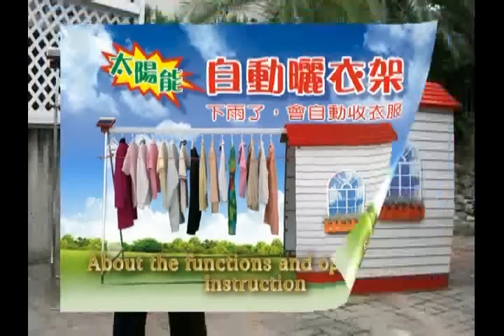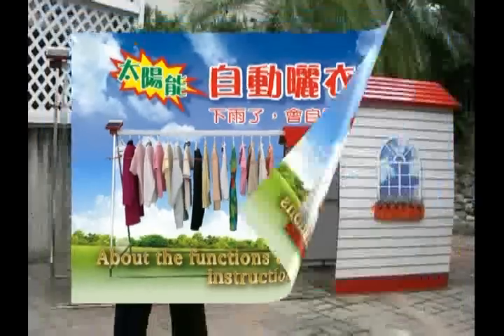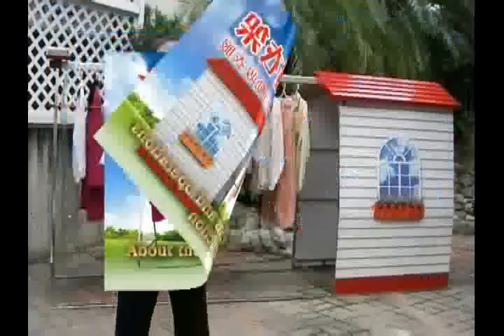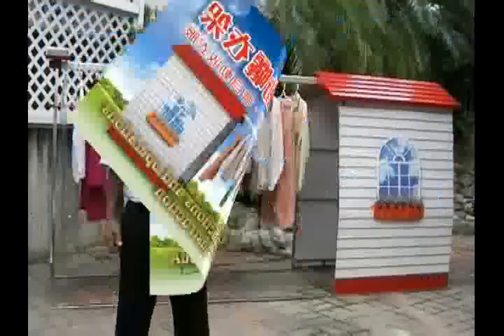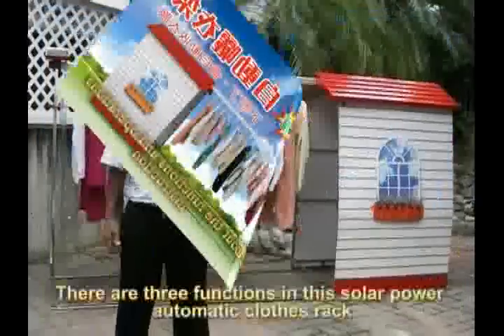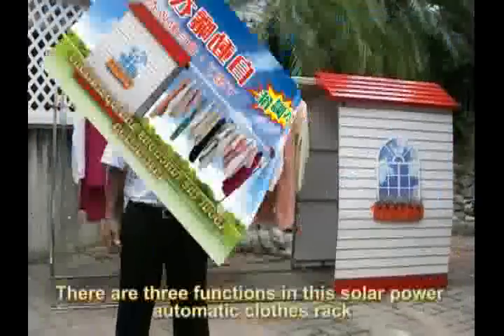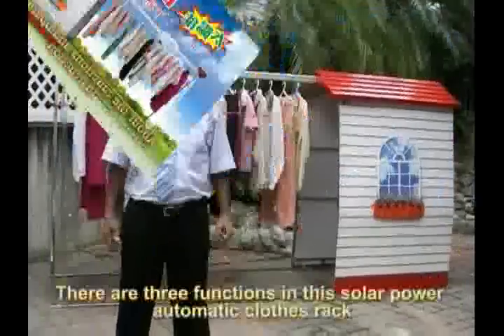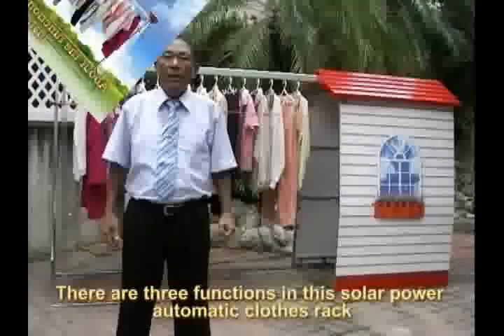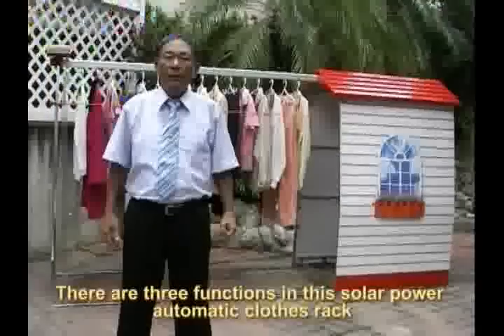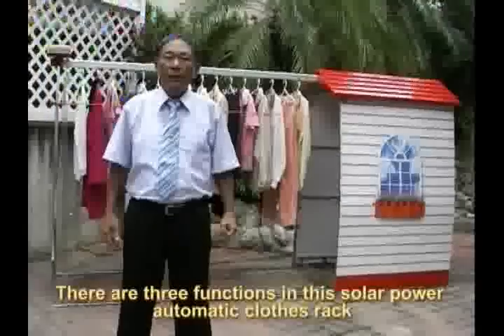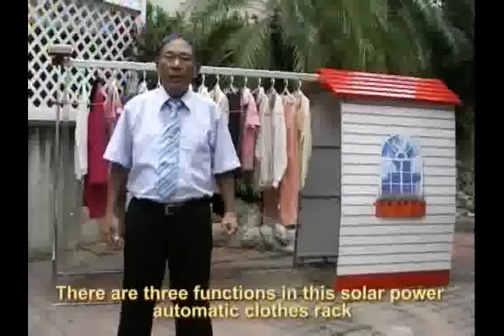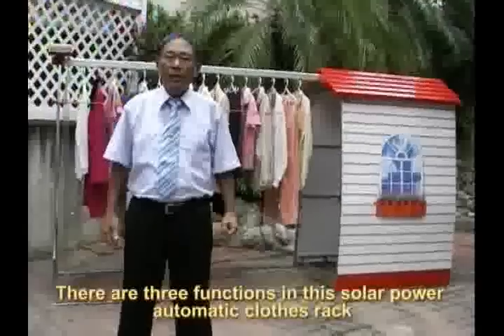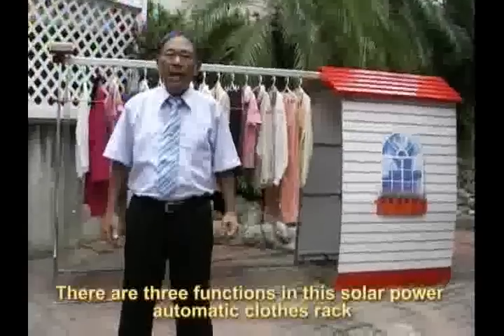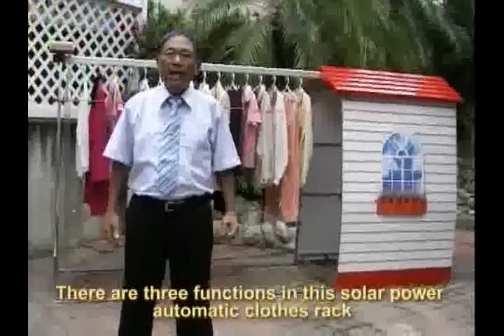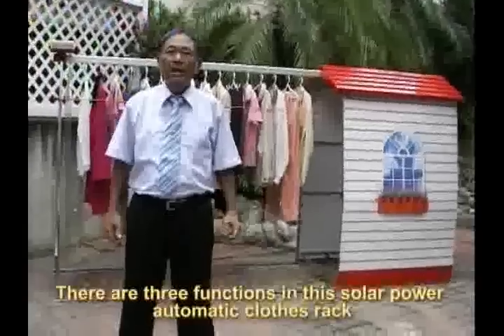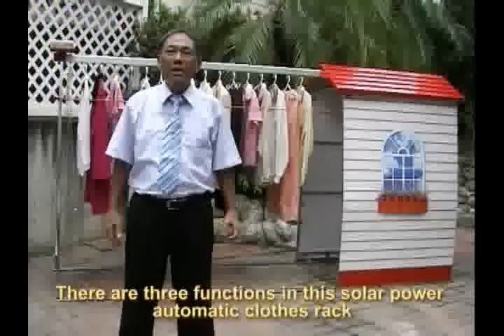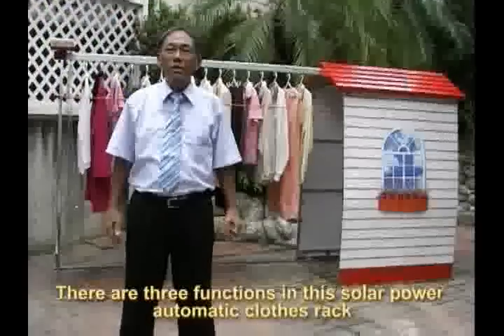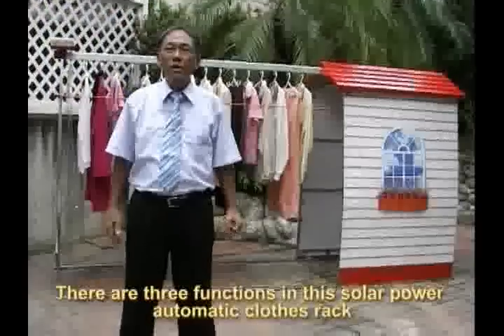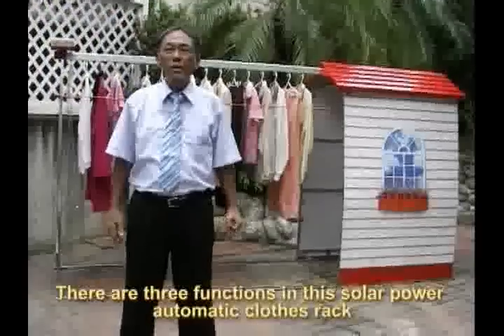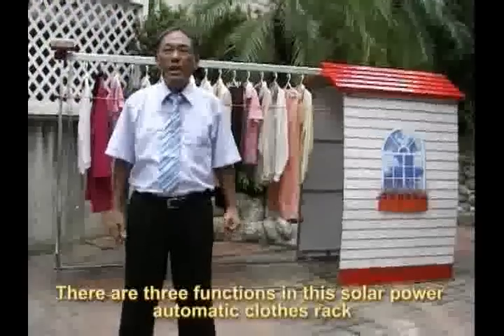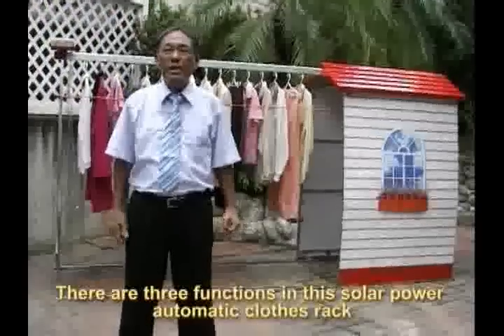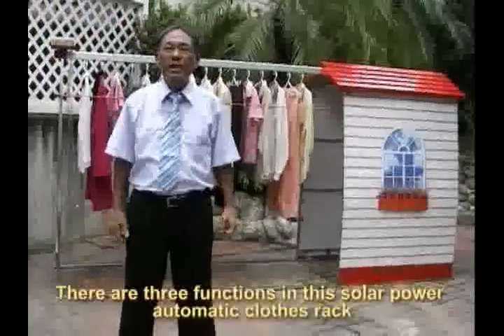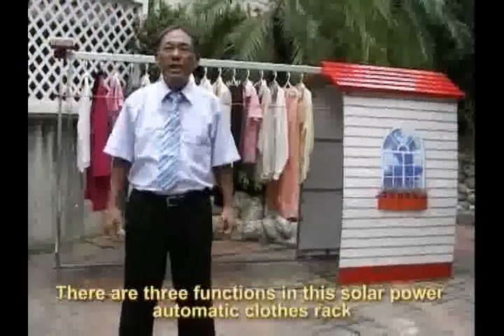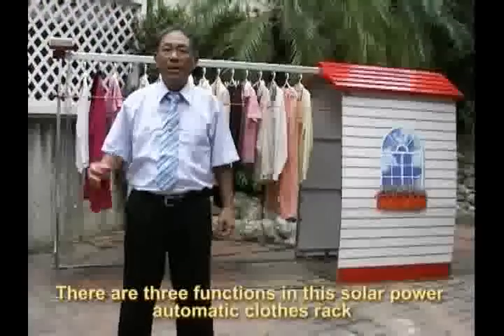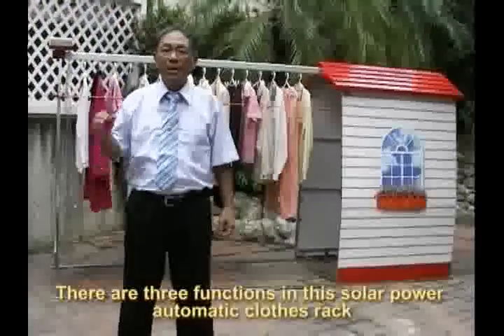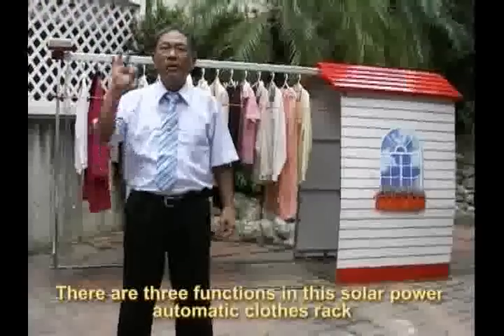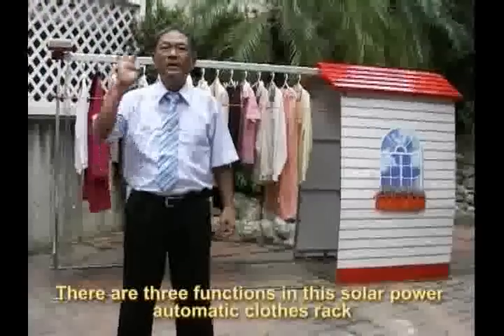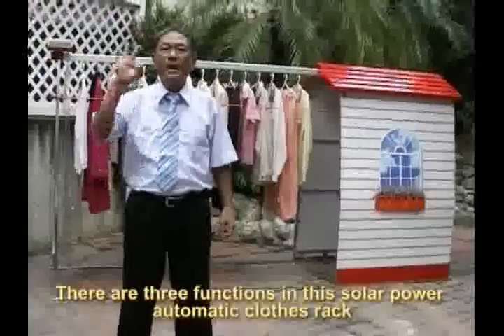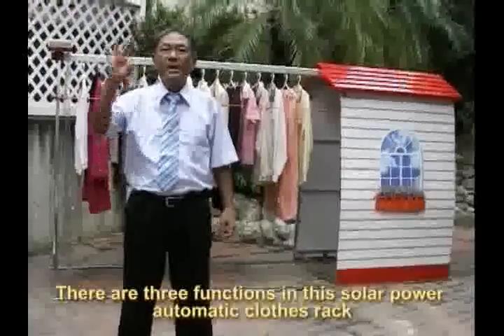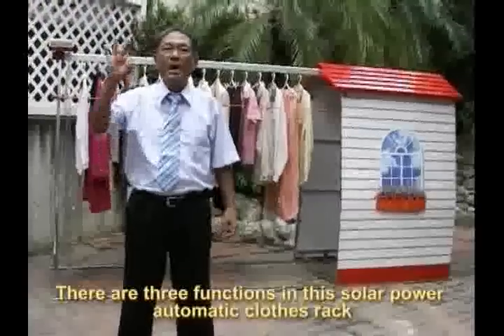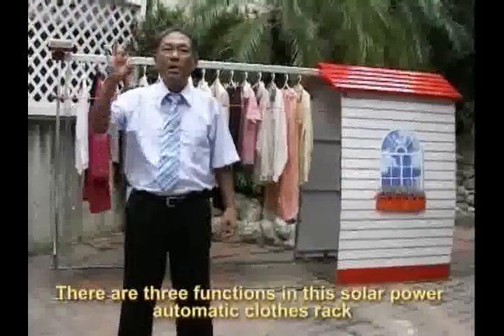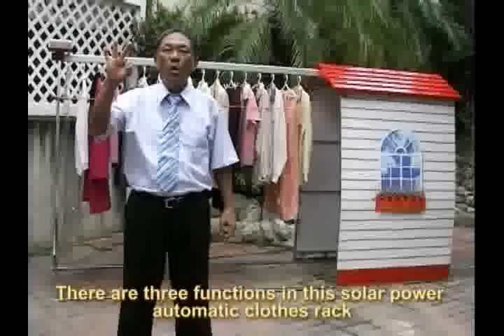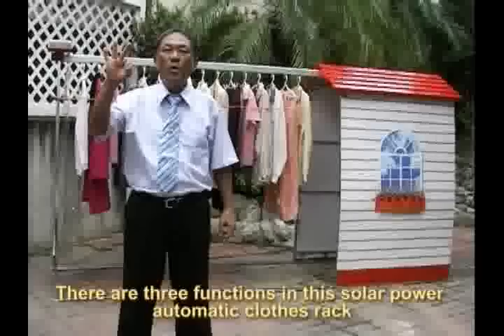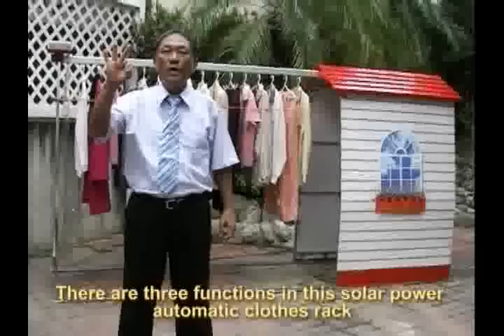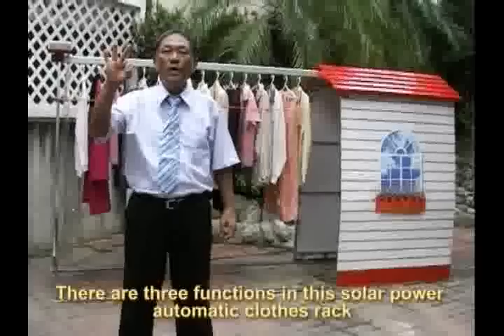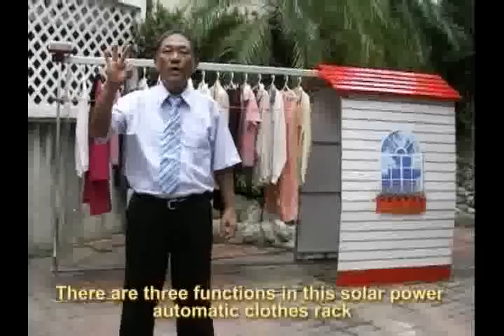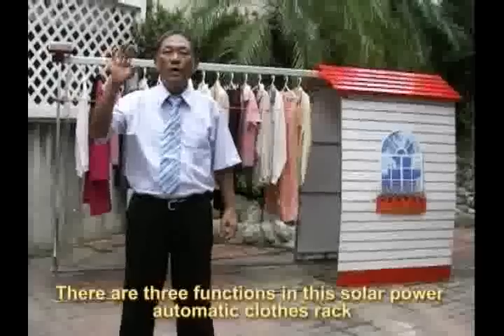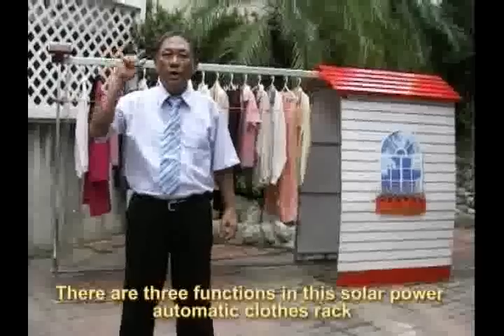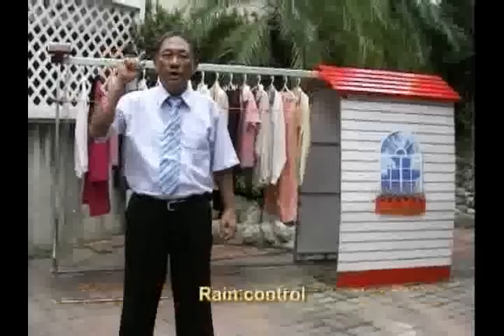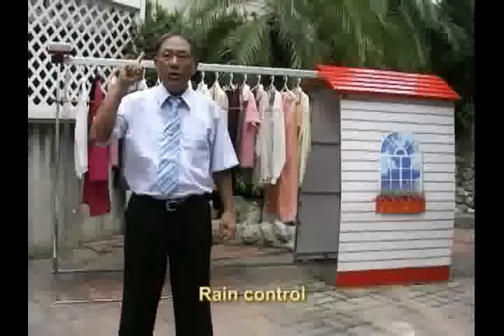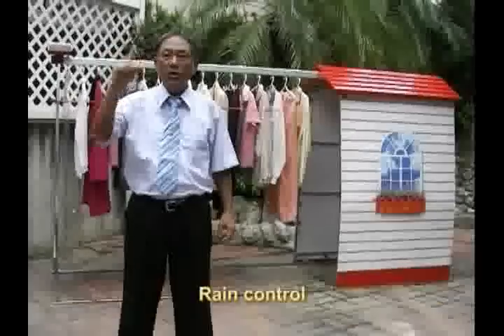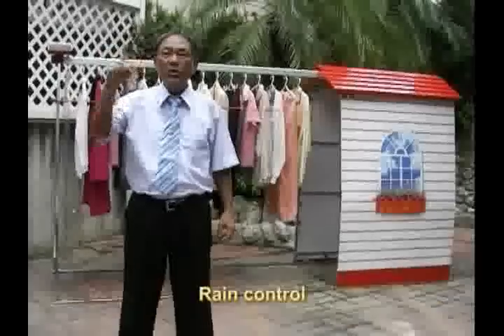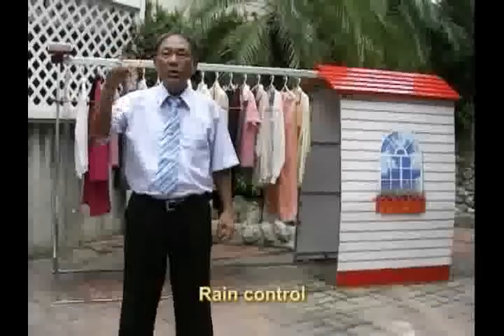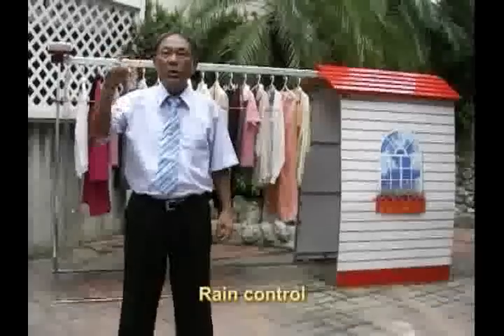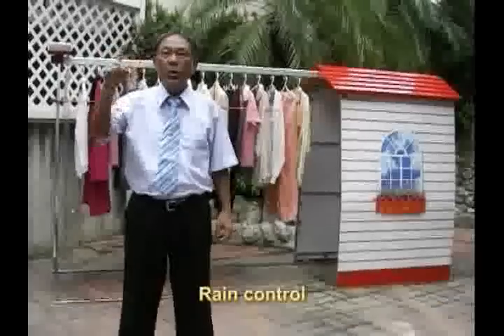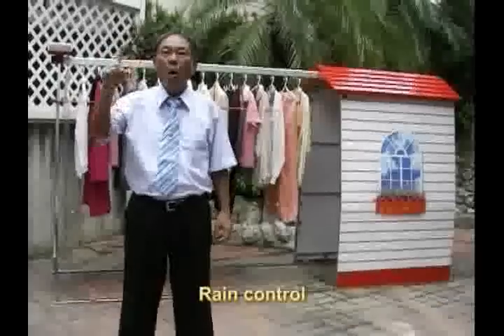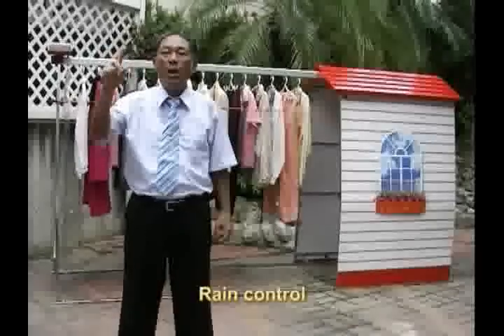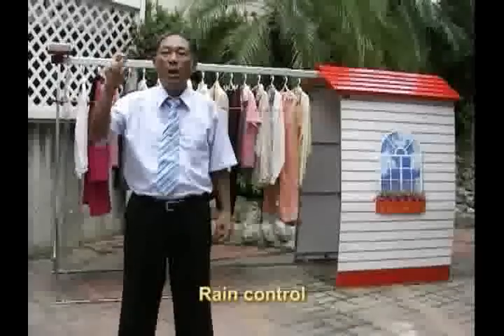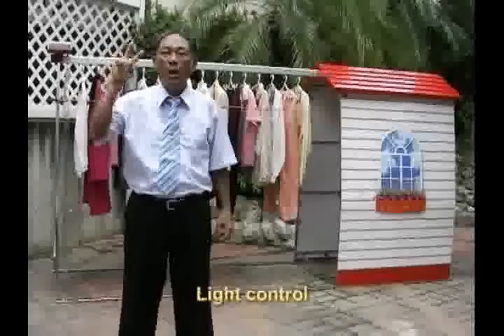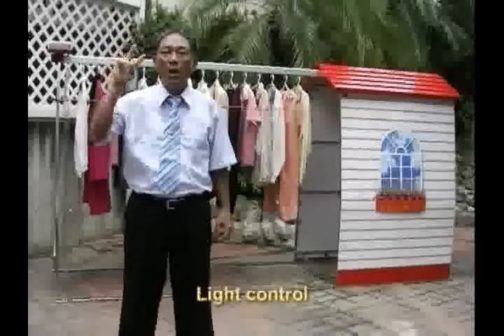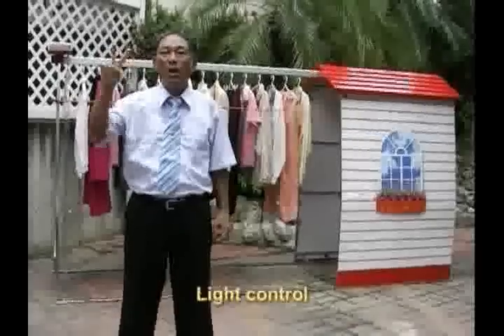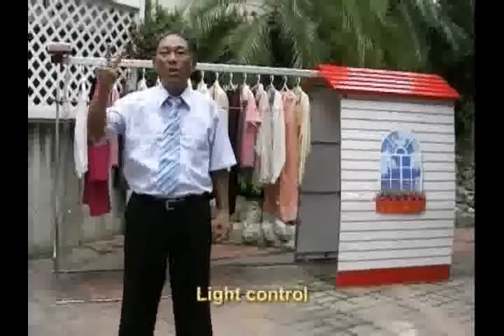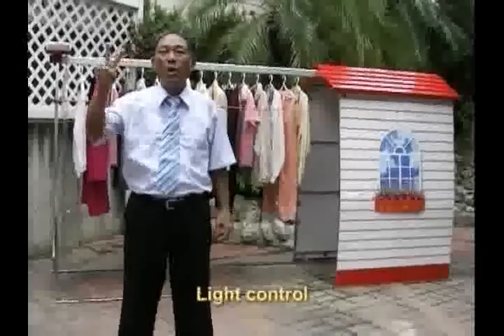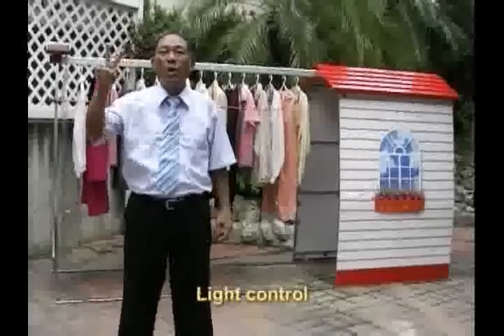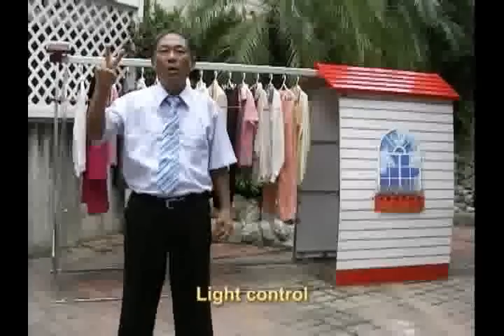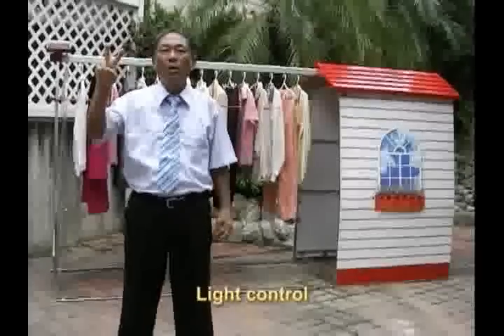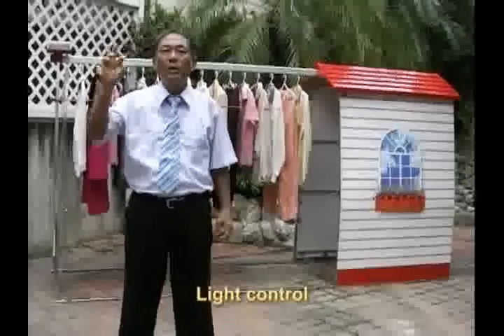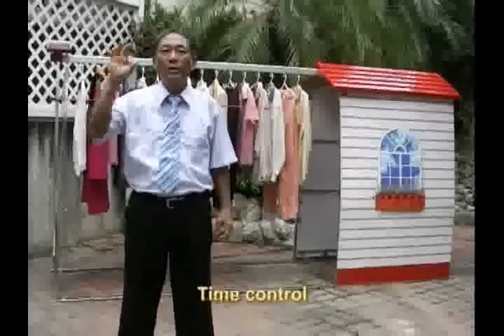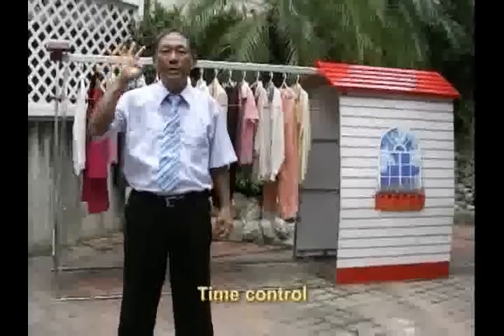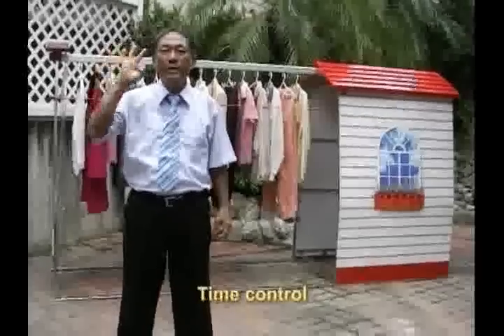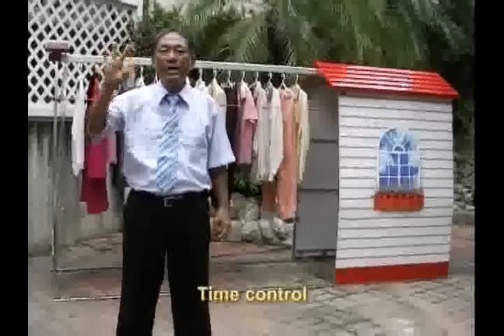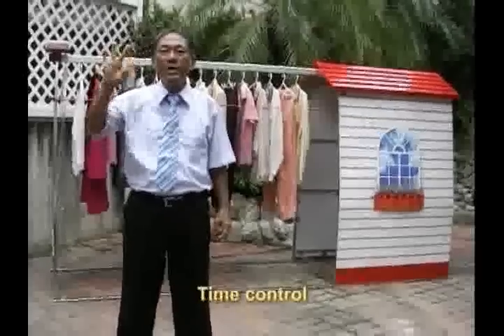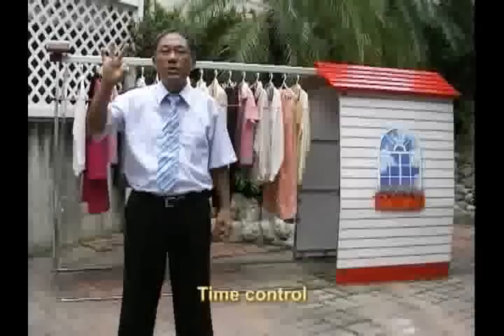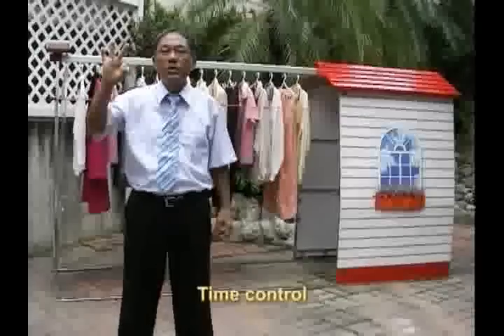There are three functions in the solar power automatic clothes rack: rain control, light control, and time control.